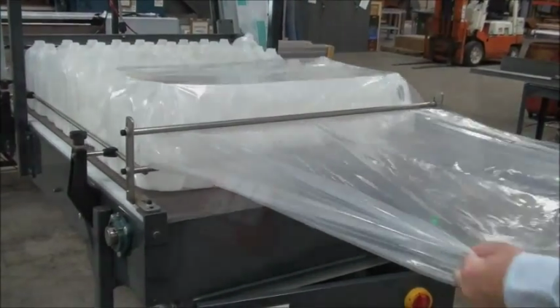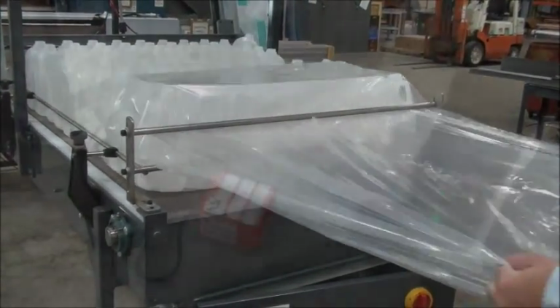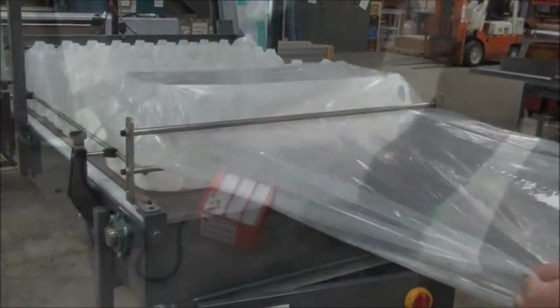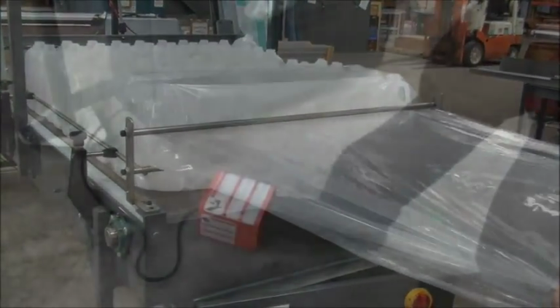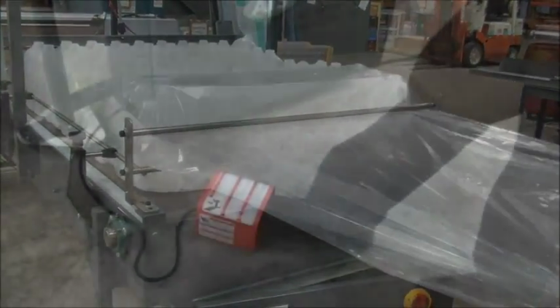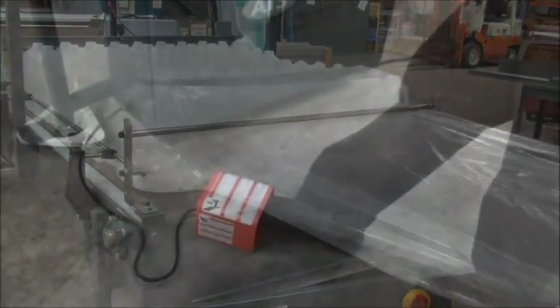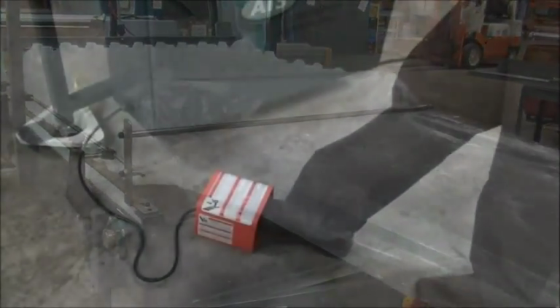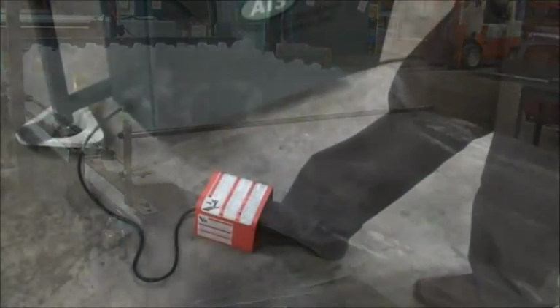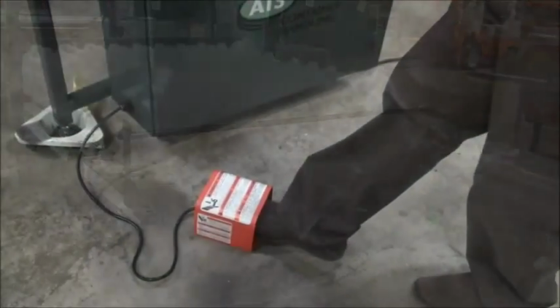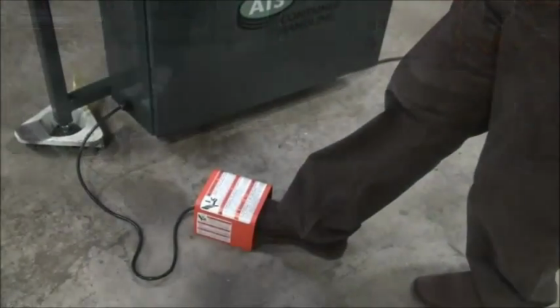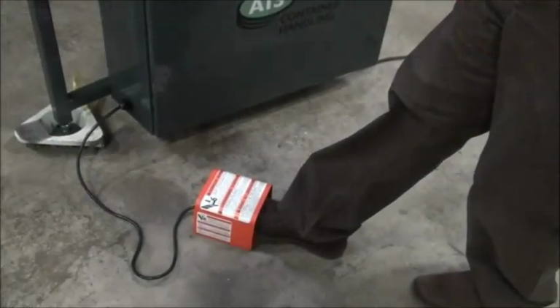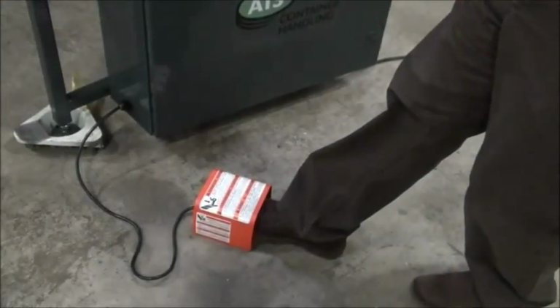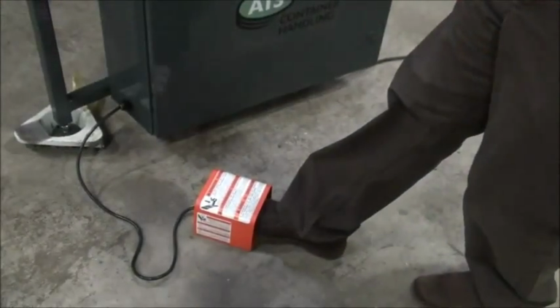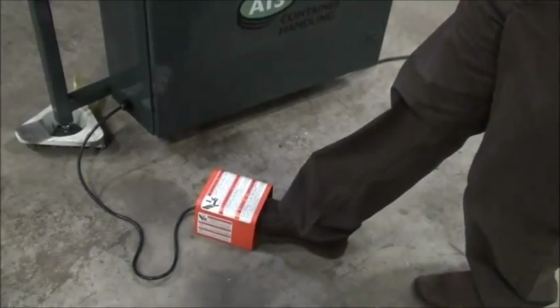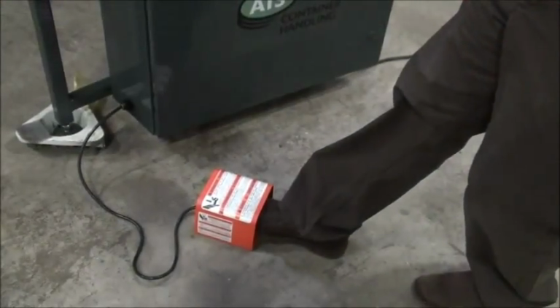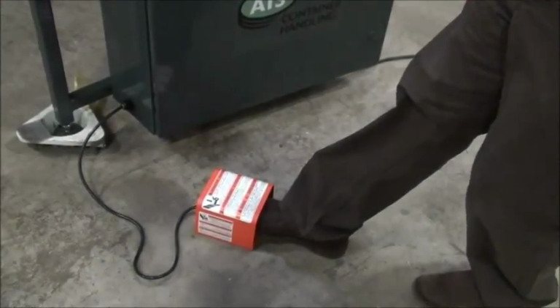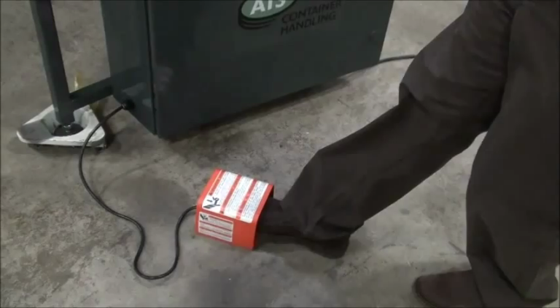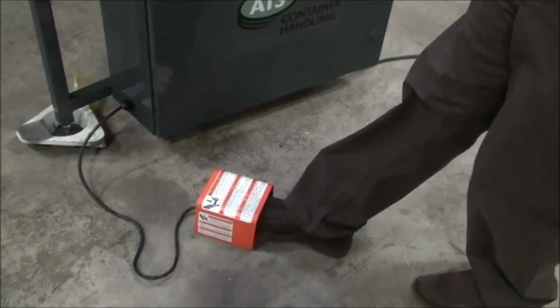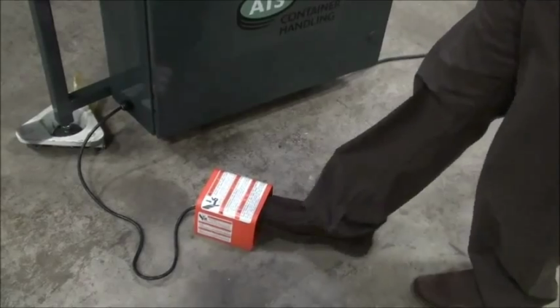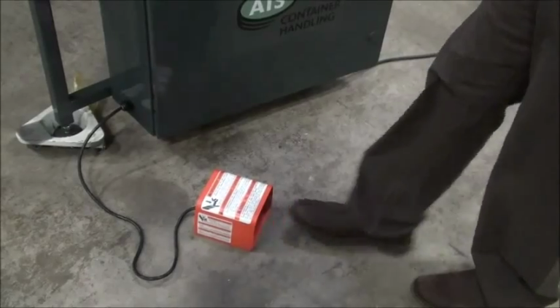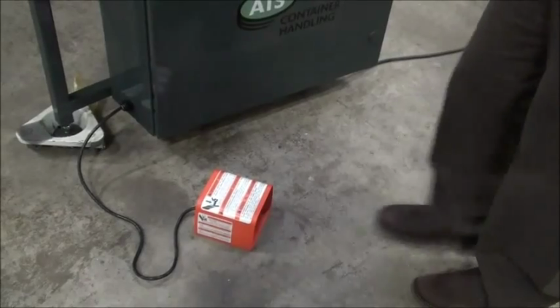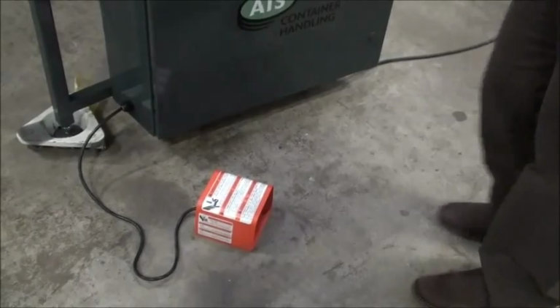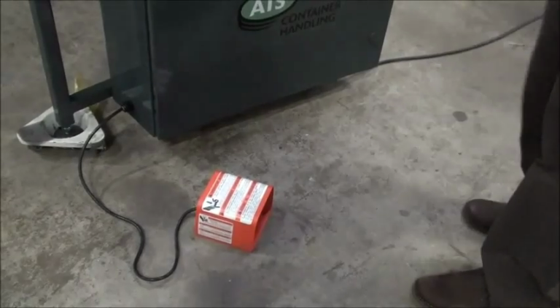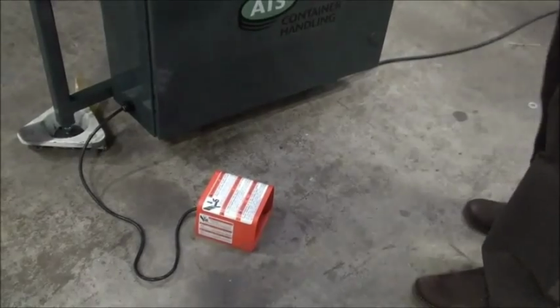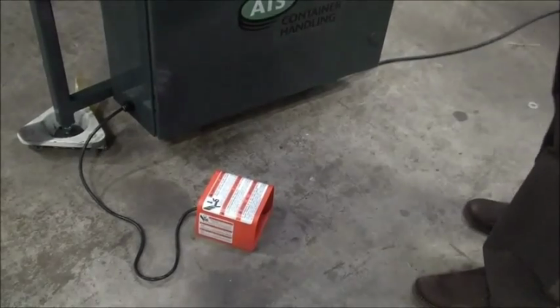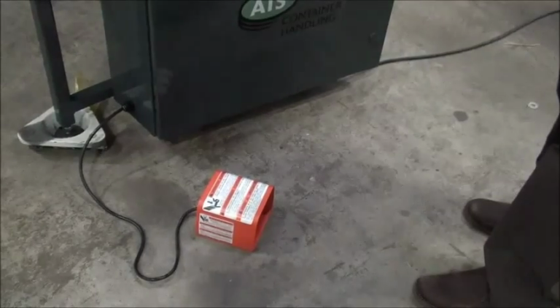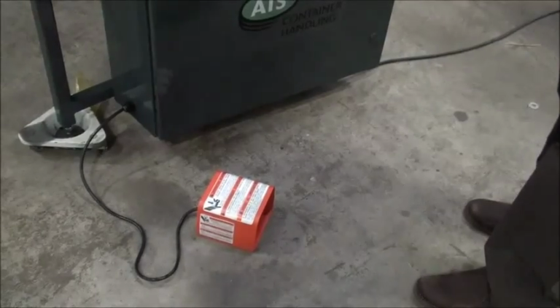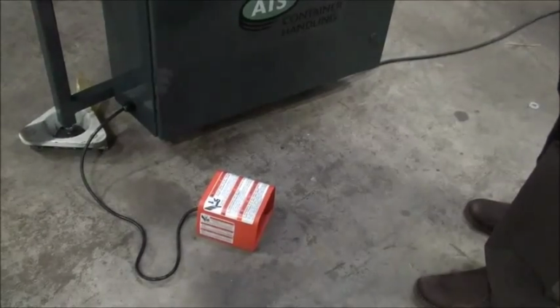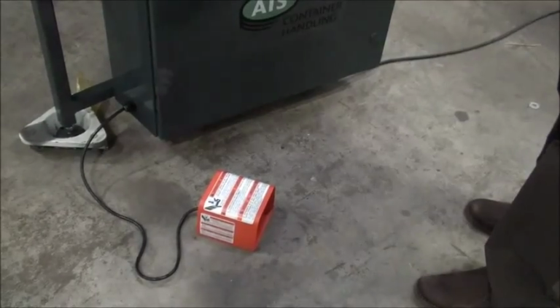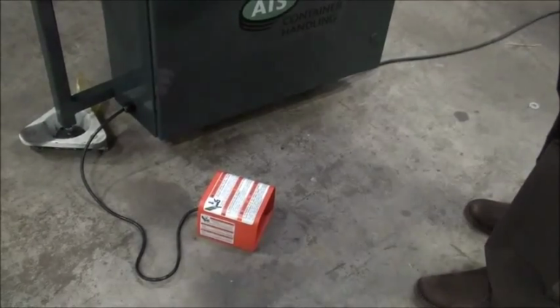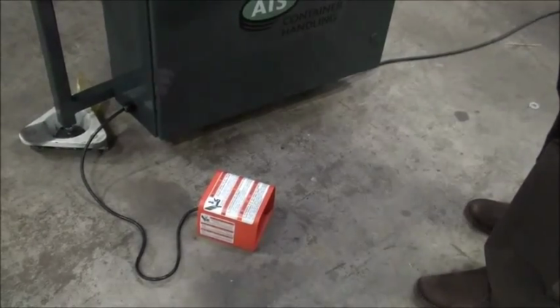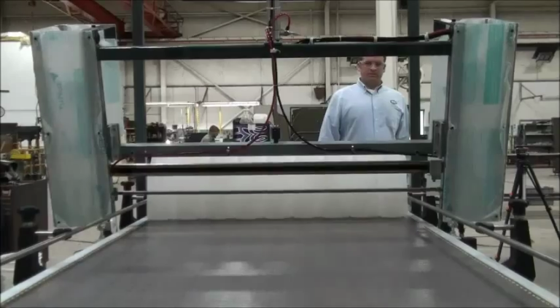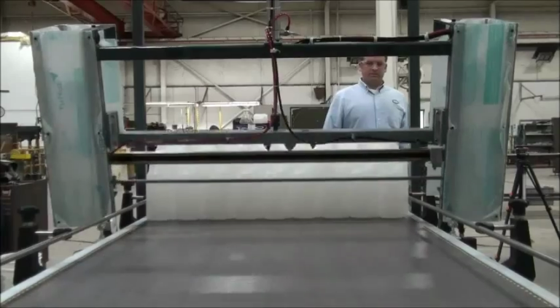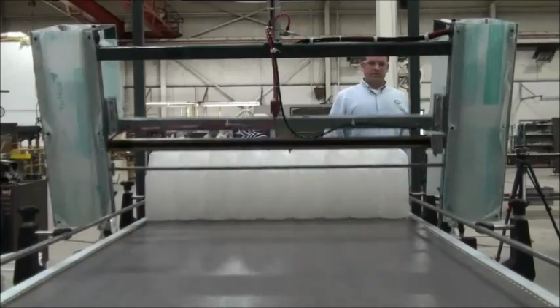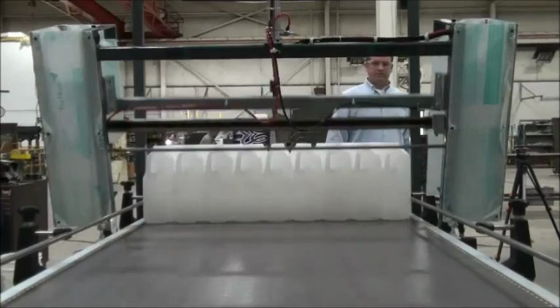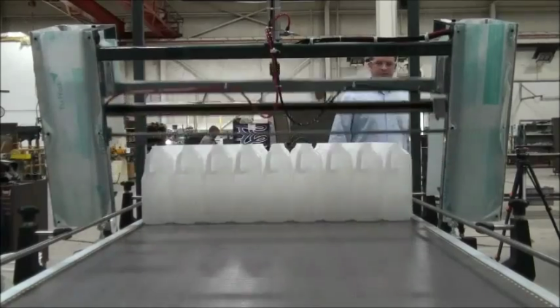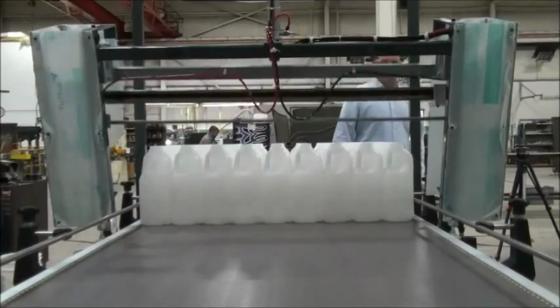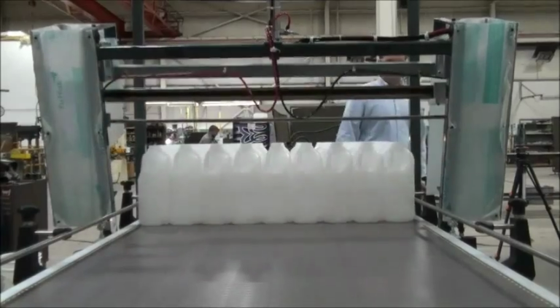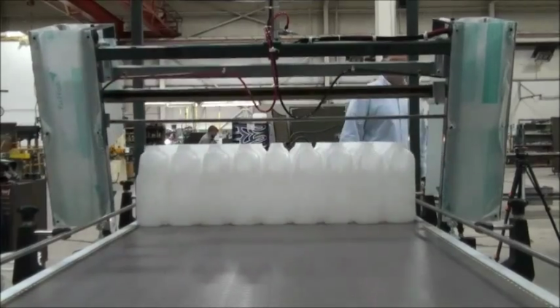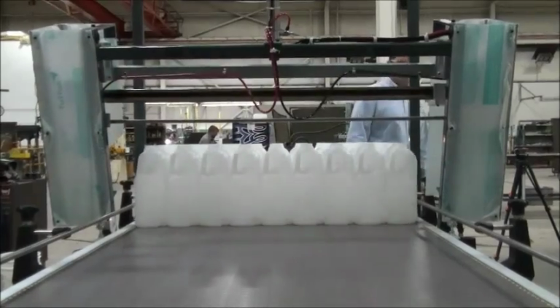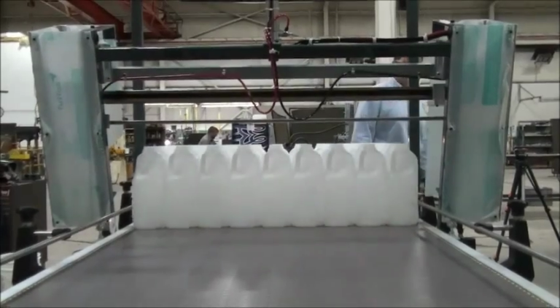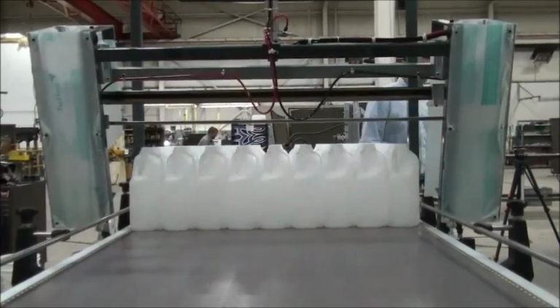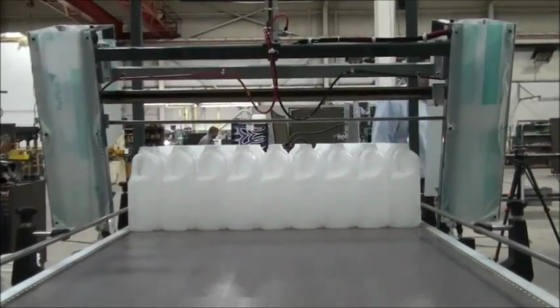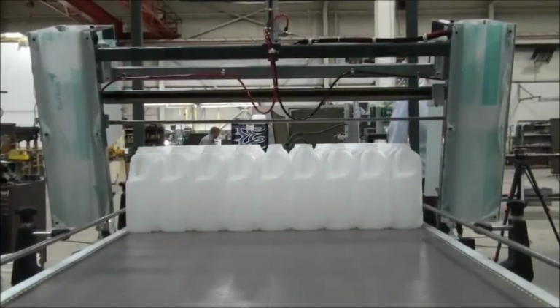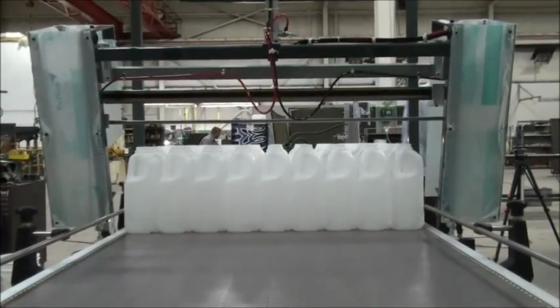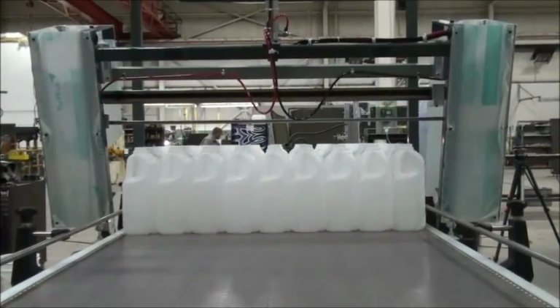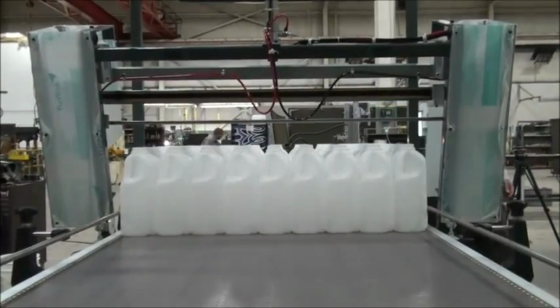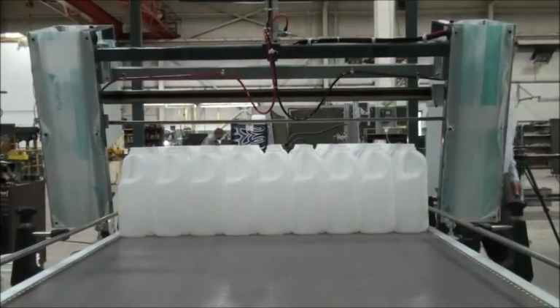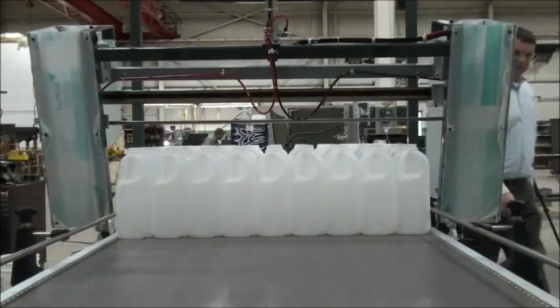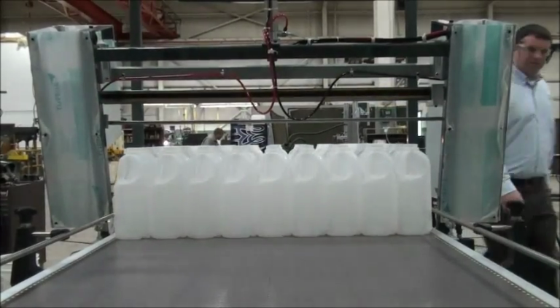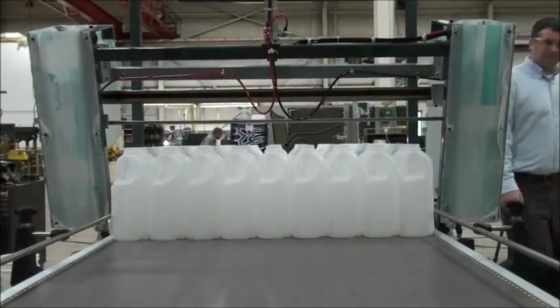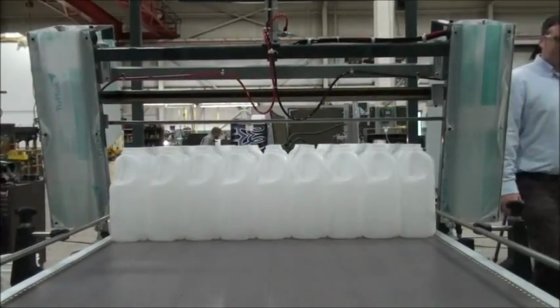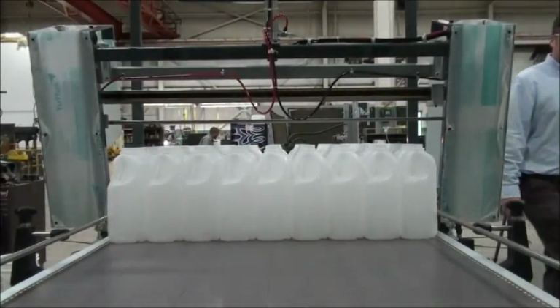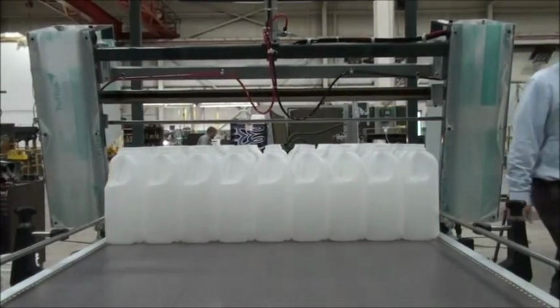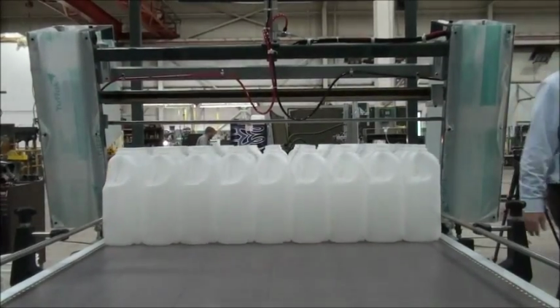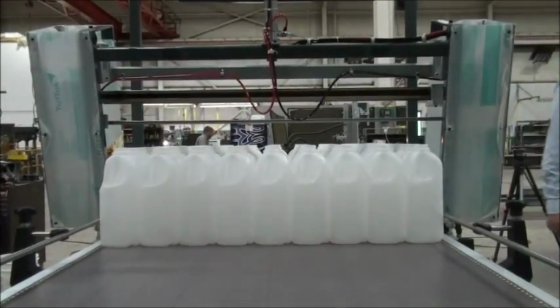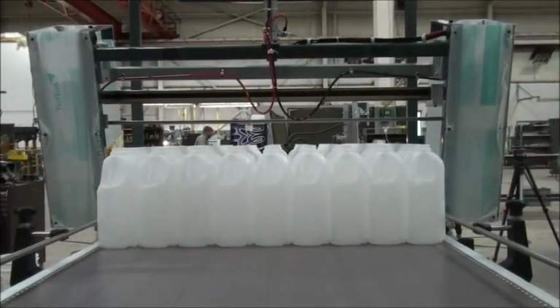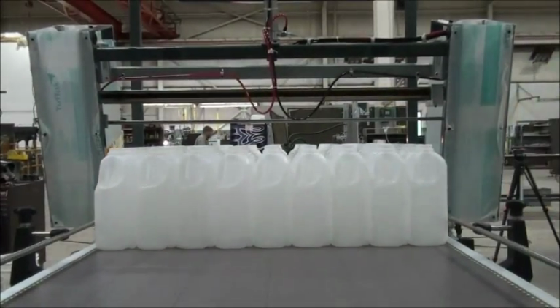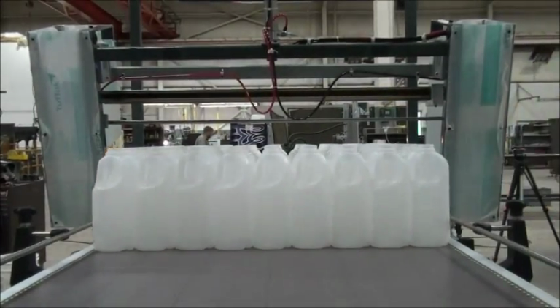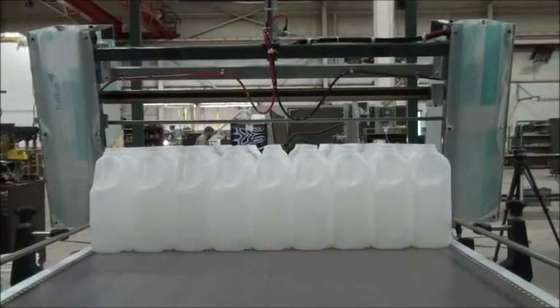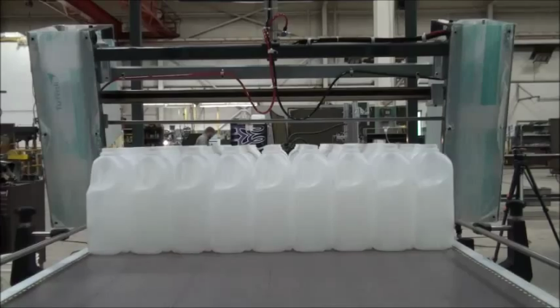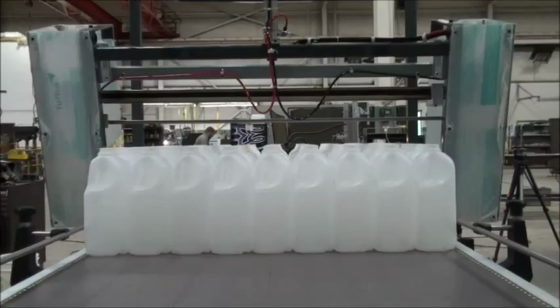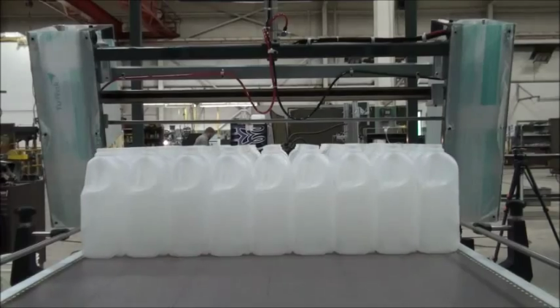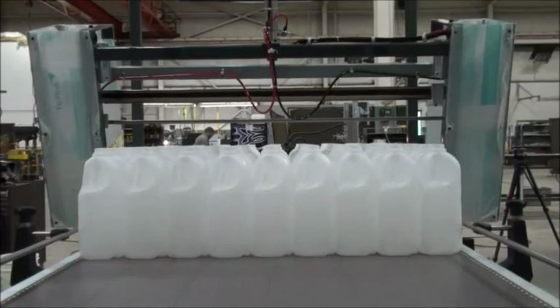a secondary foot pedal is activated to lift the gate and send the bottles to the accelerator device for single filing onto a conveyor.